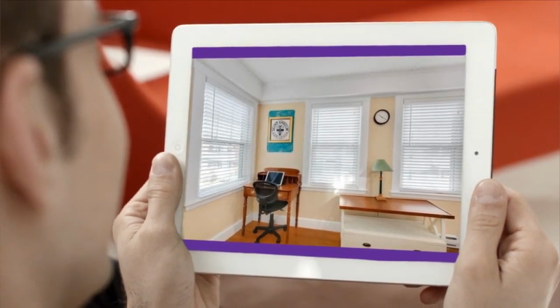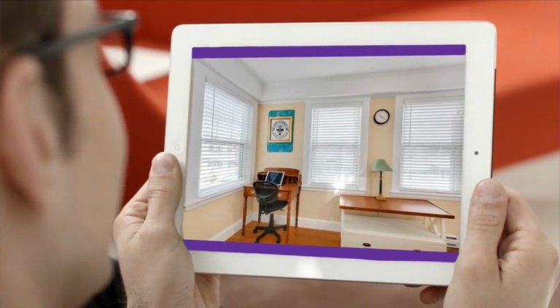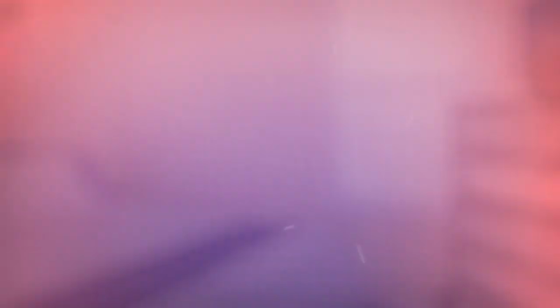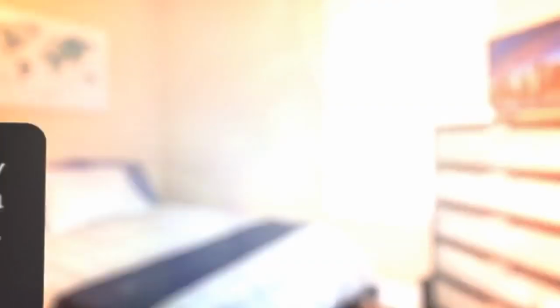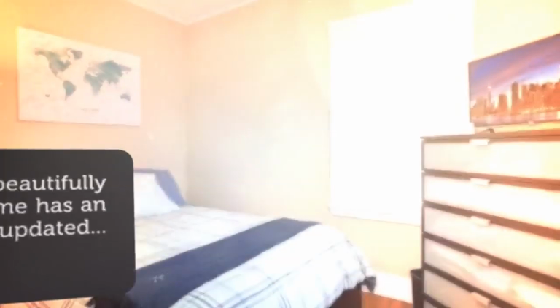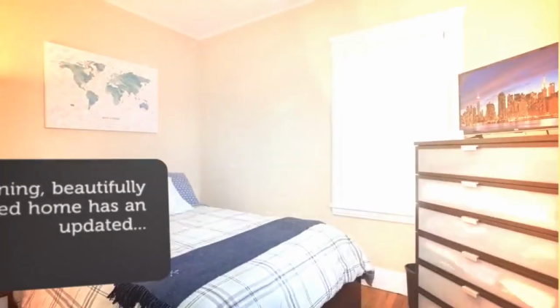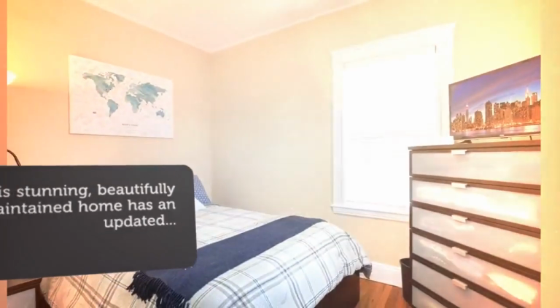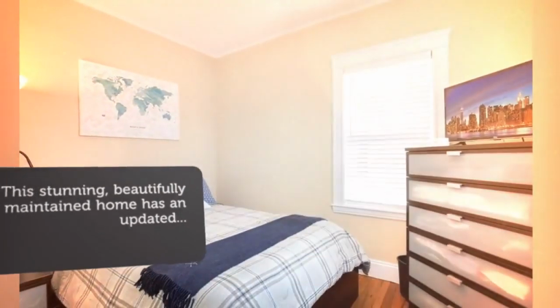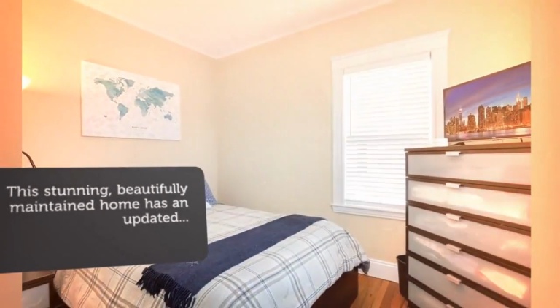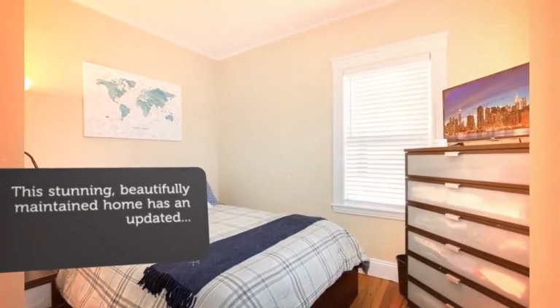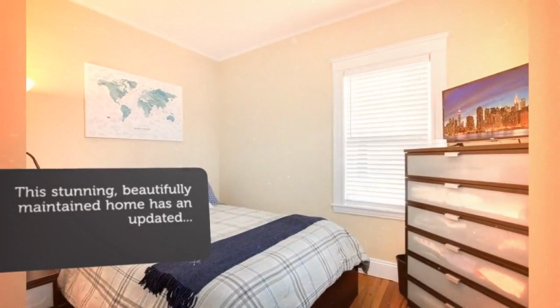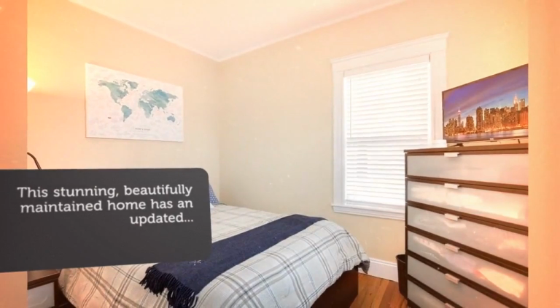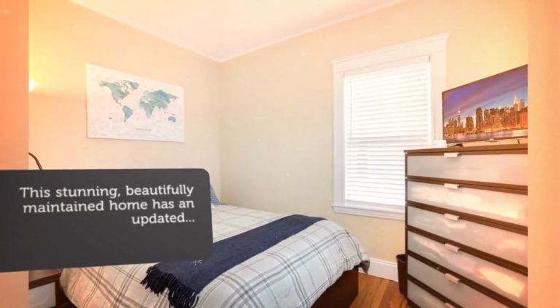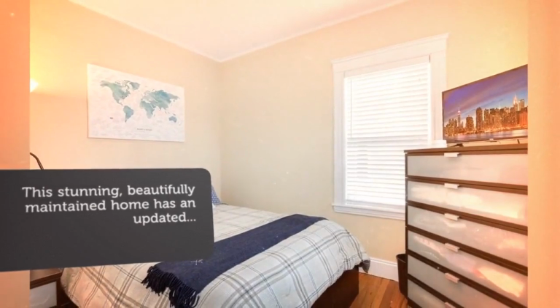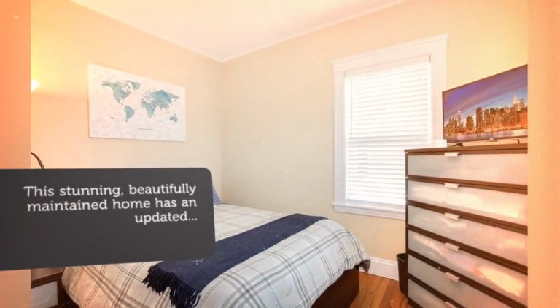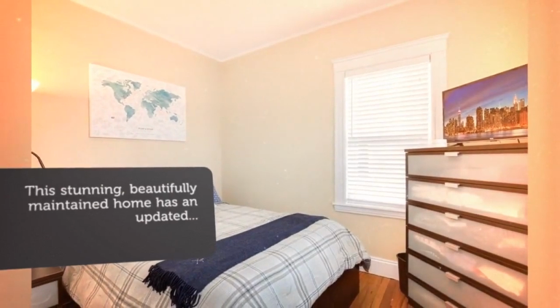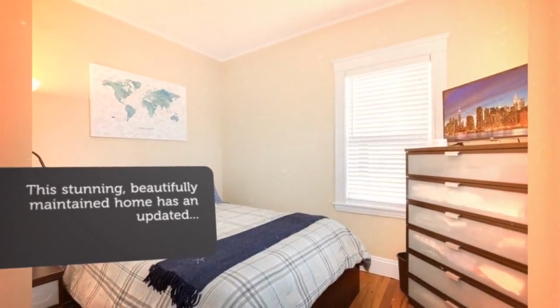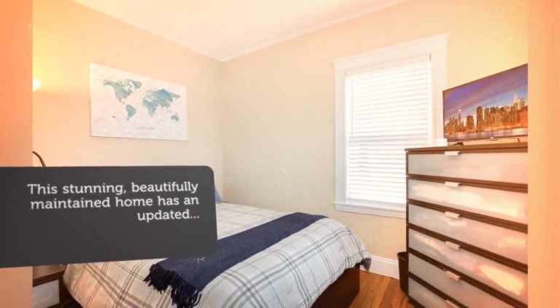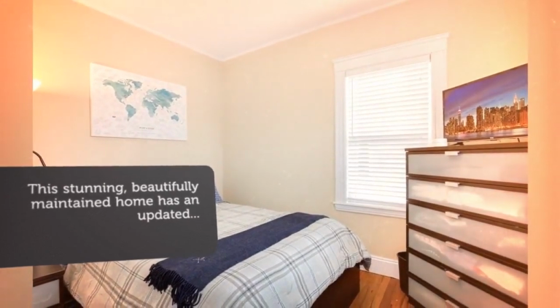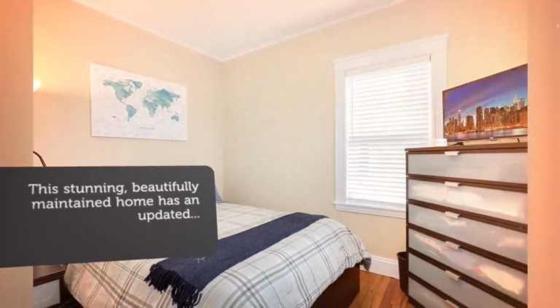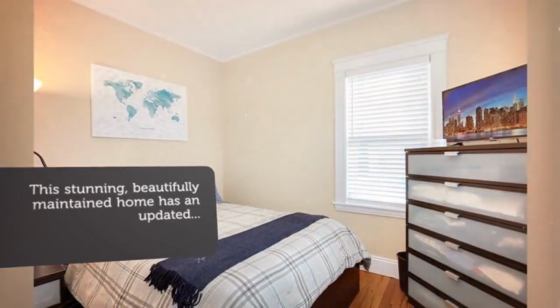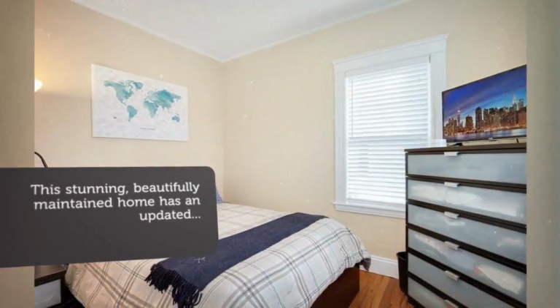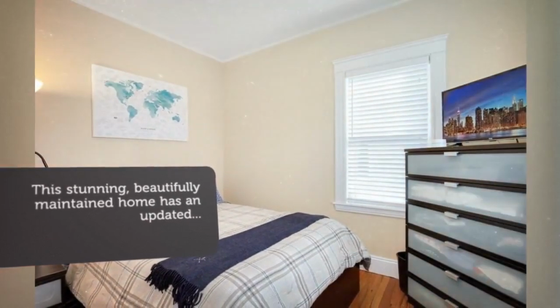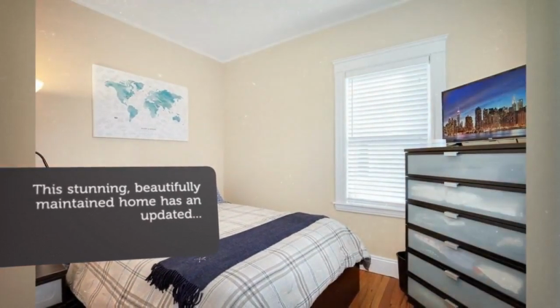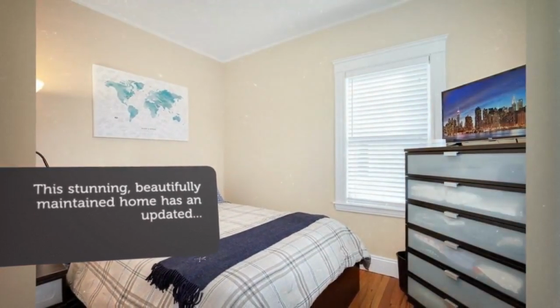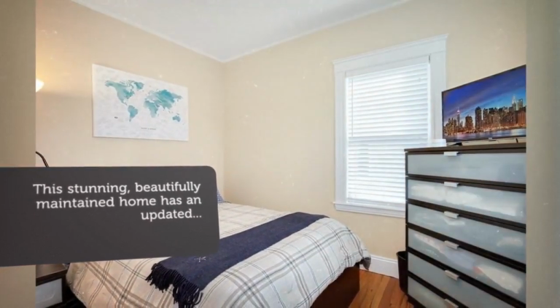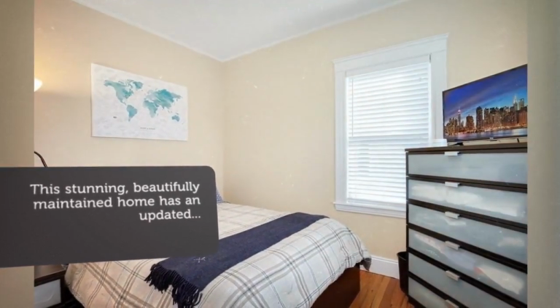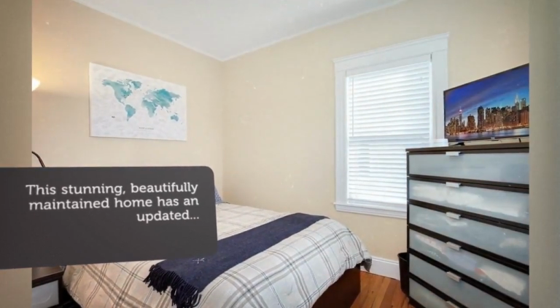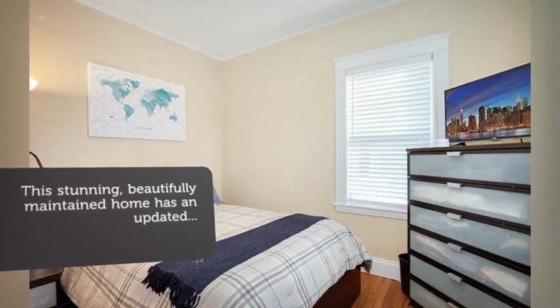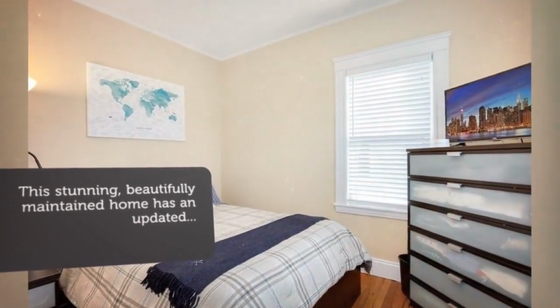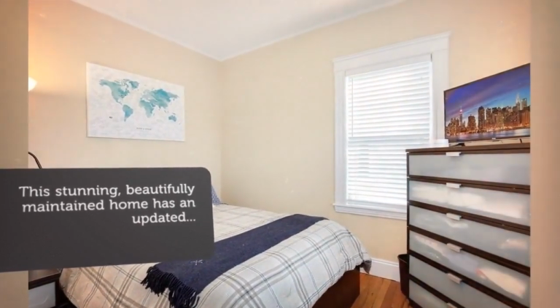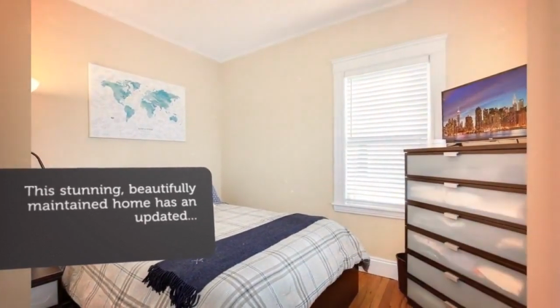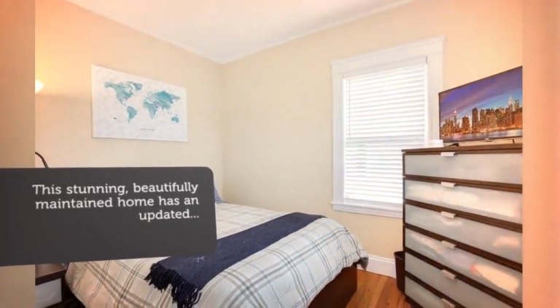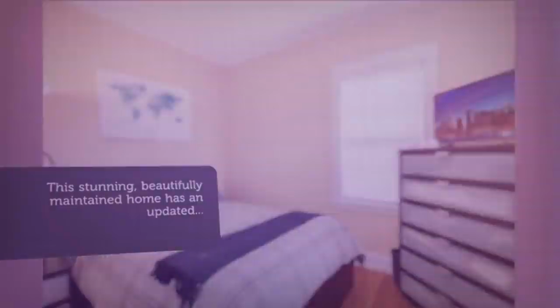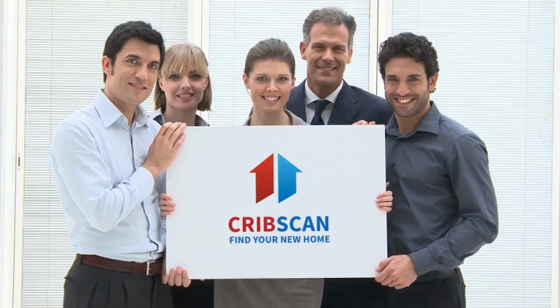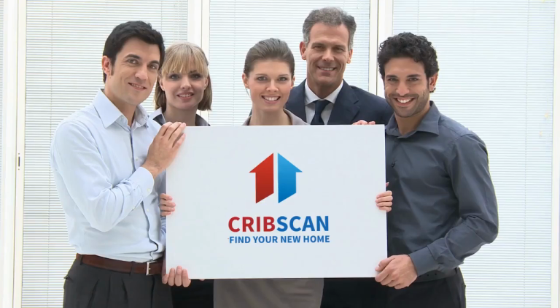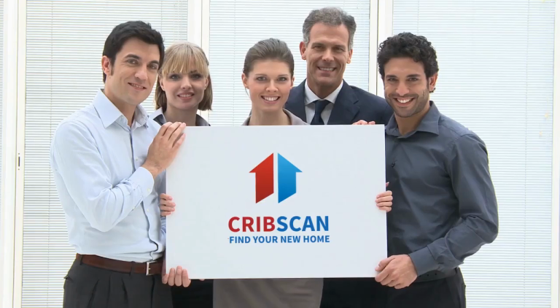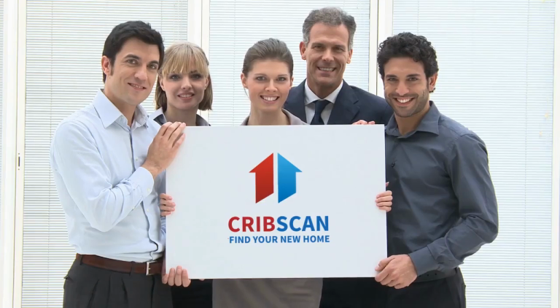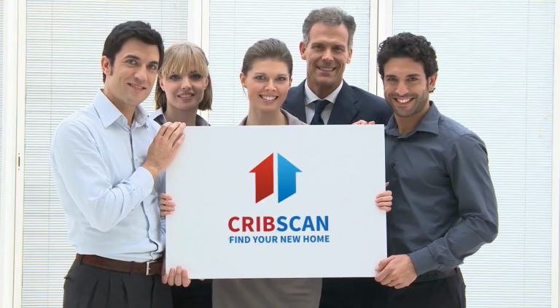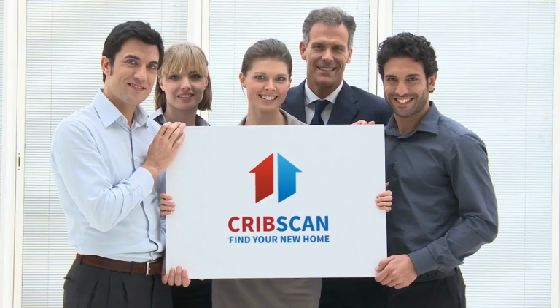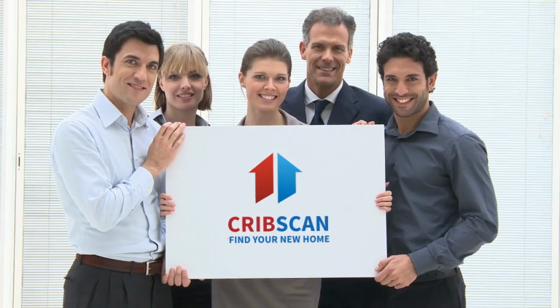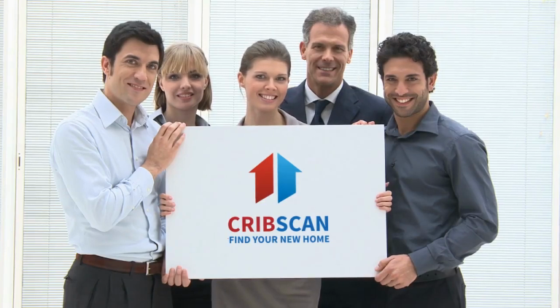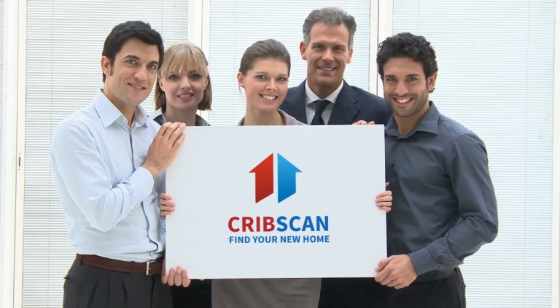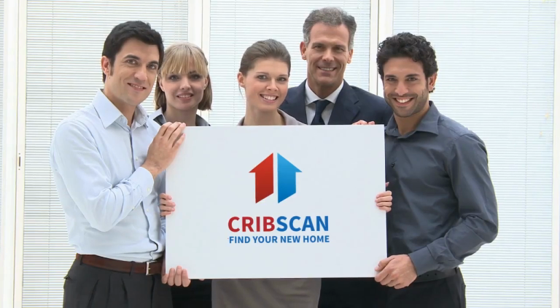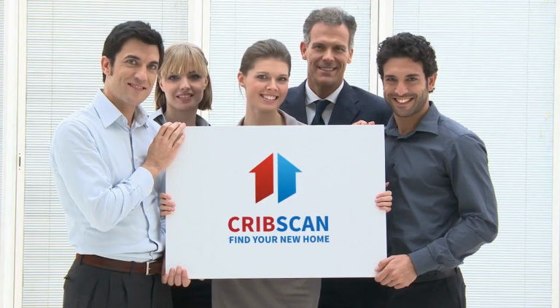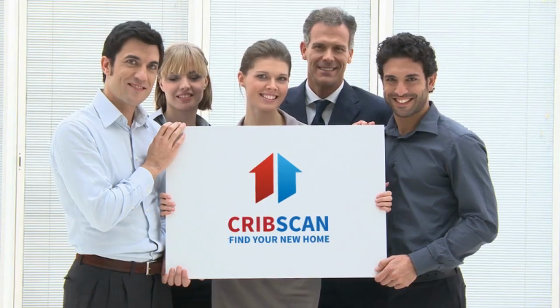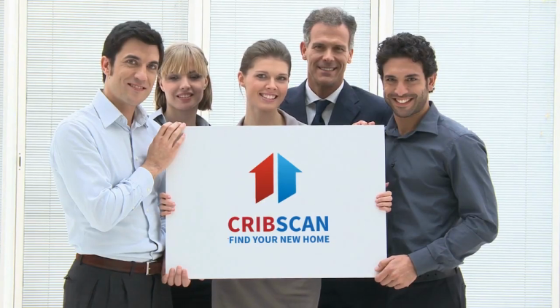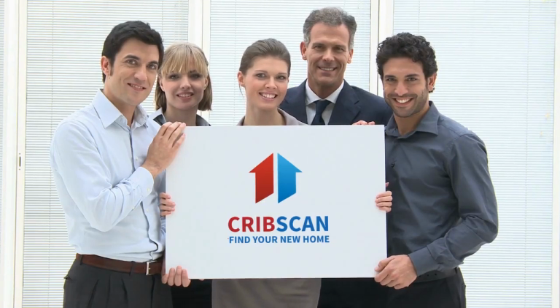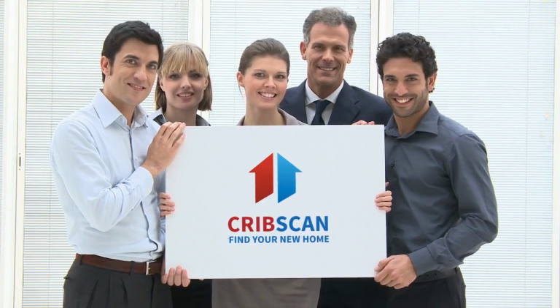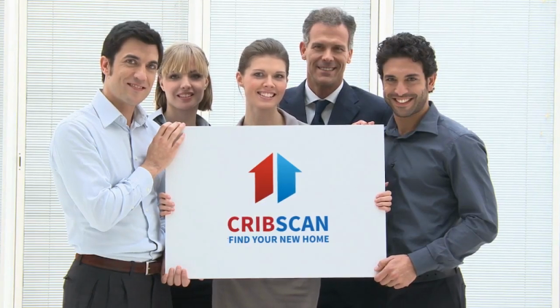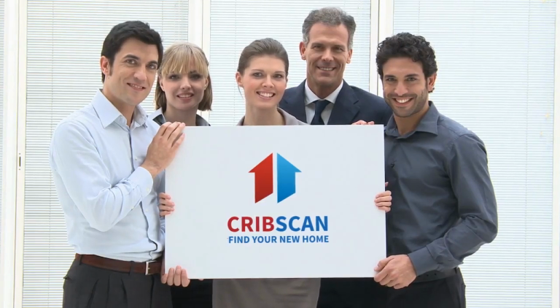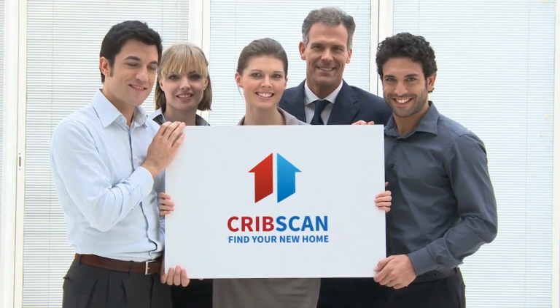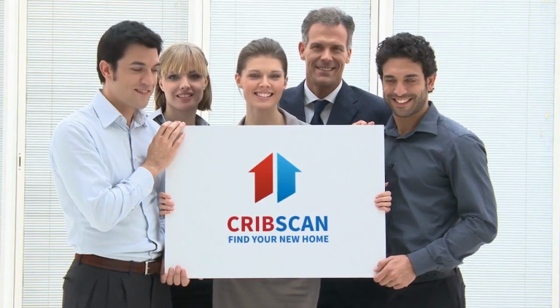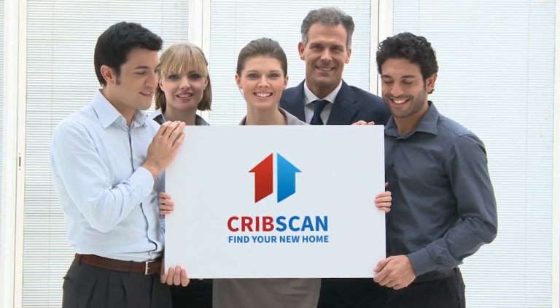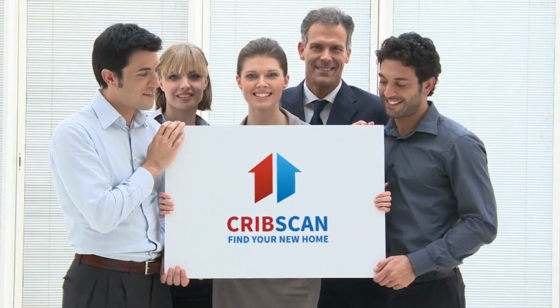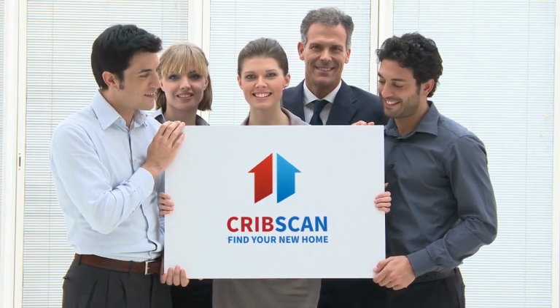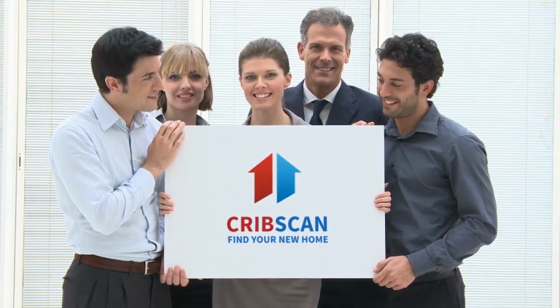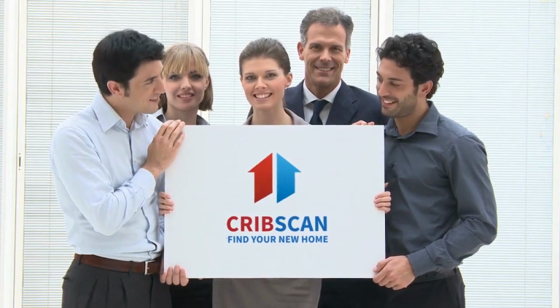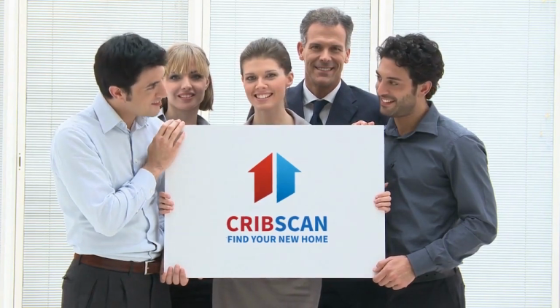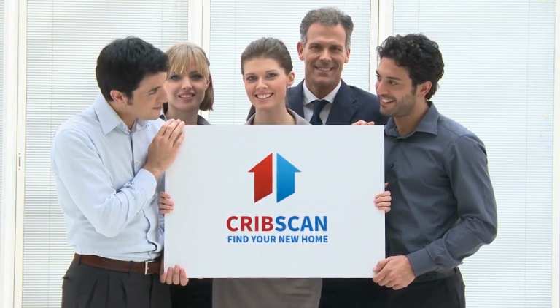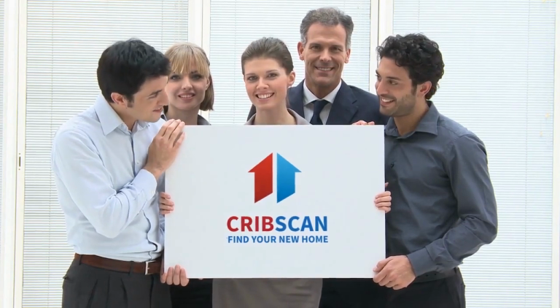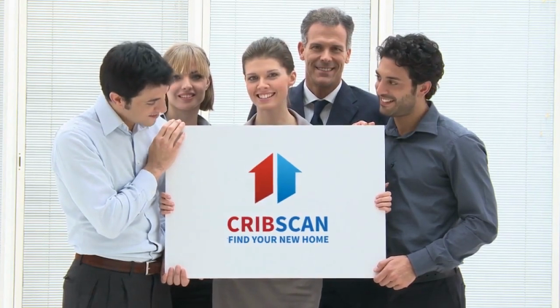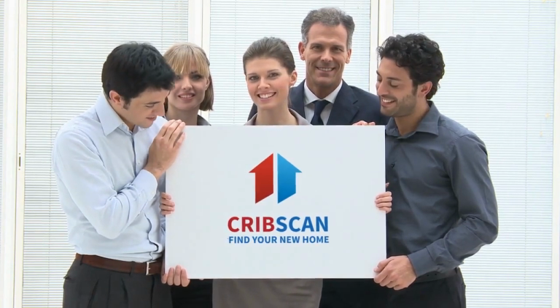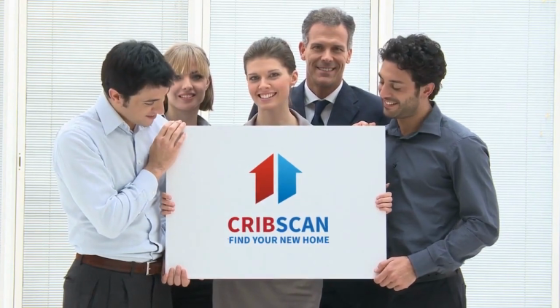The light-filled home office includes hardwood floors and crown molding. This room has potential for a bonus room, playroom, etc.